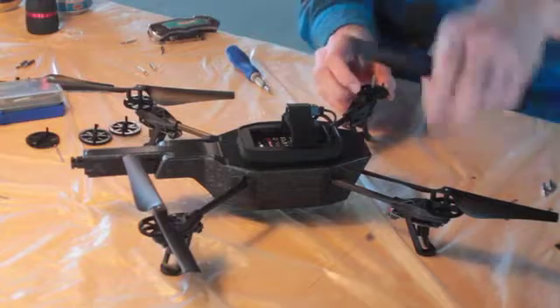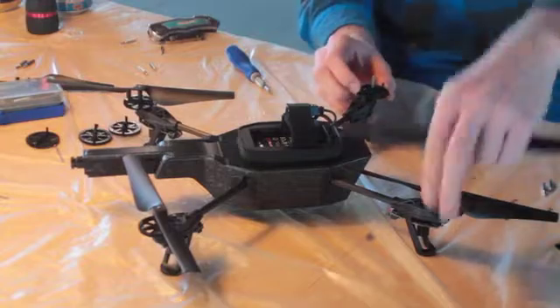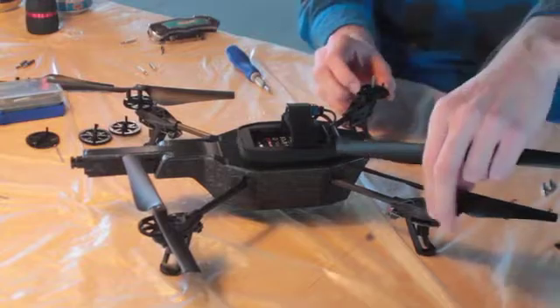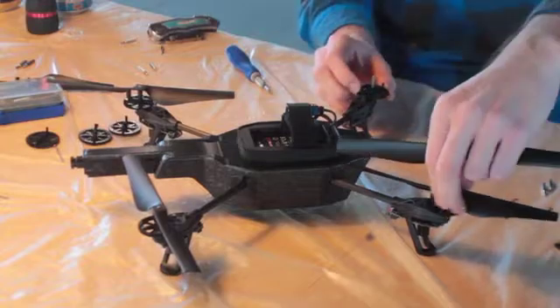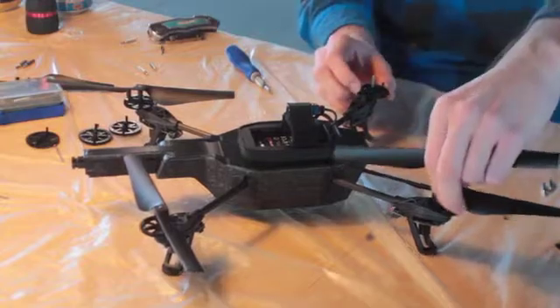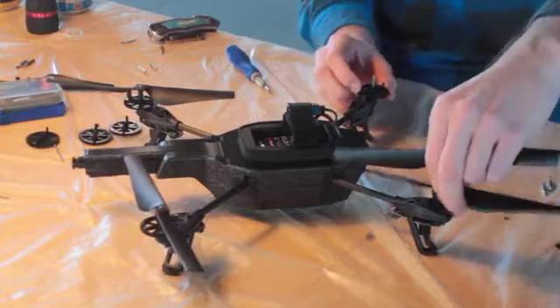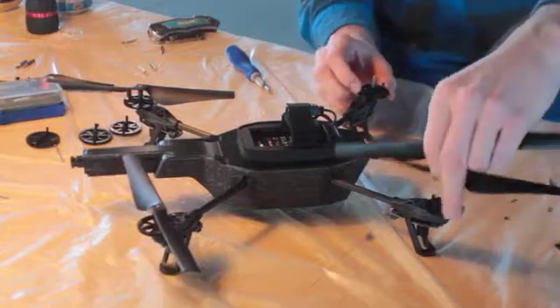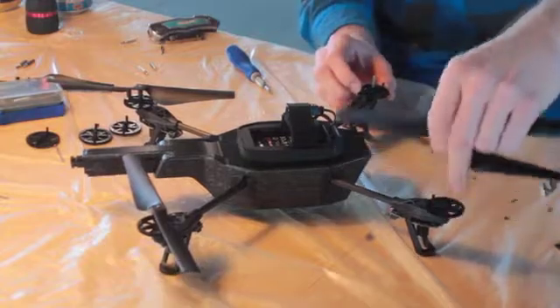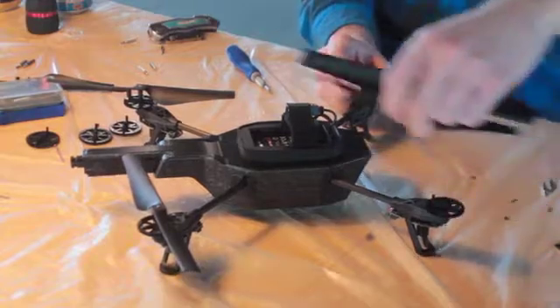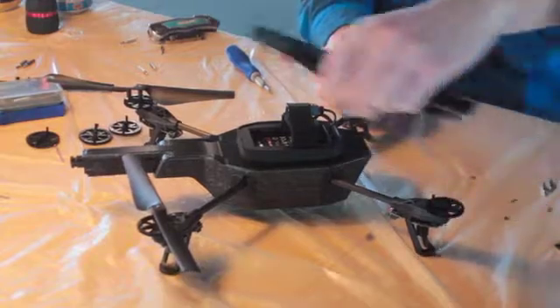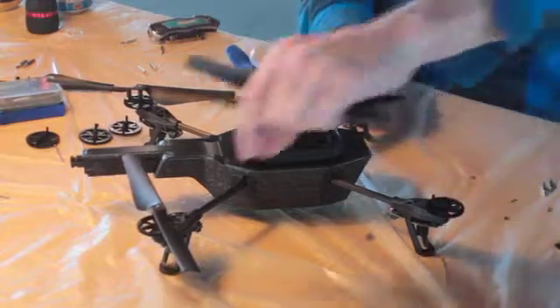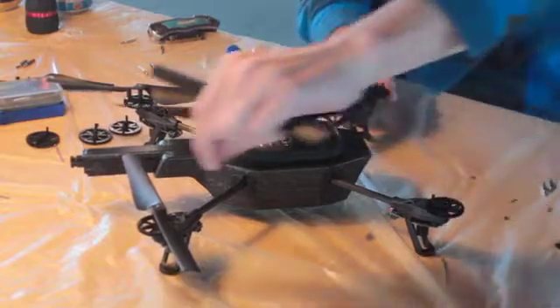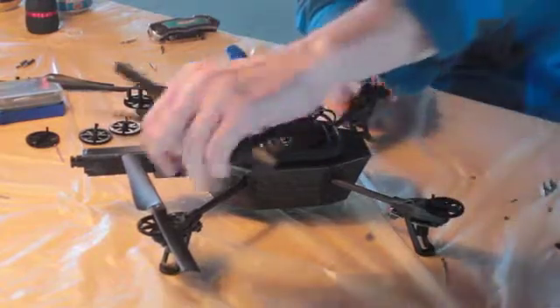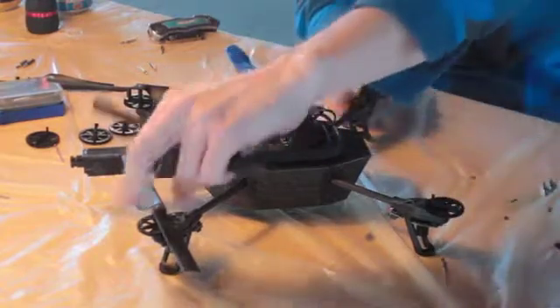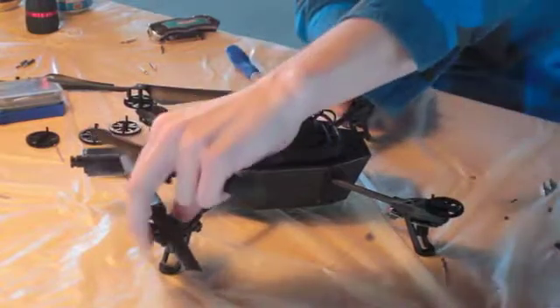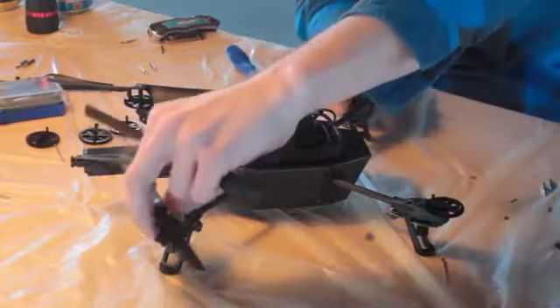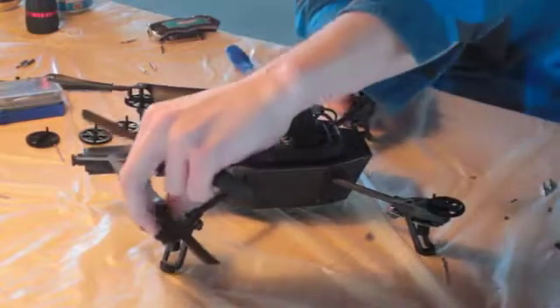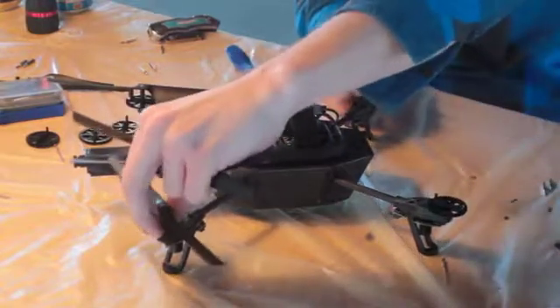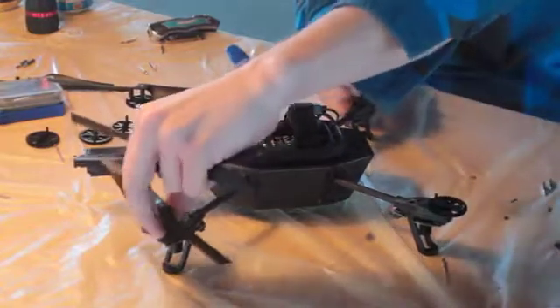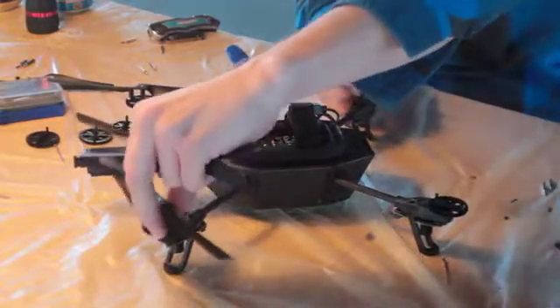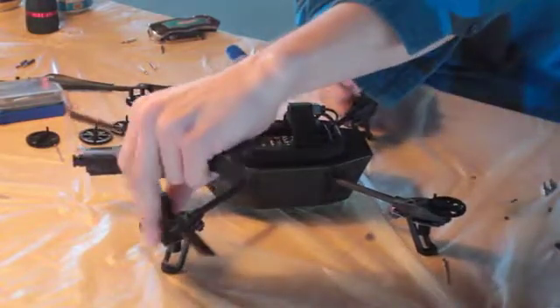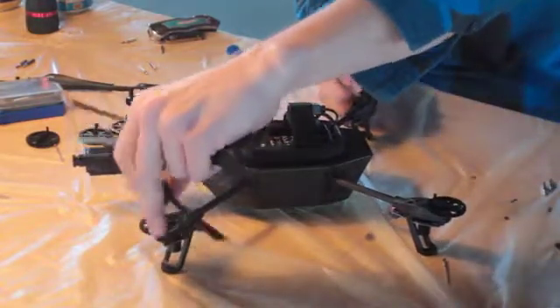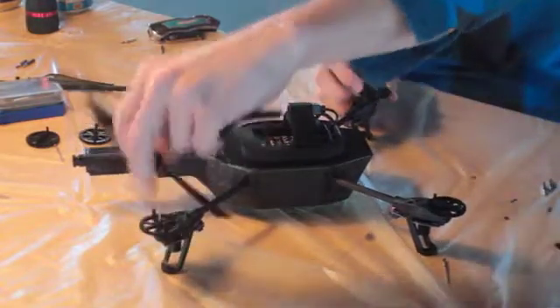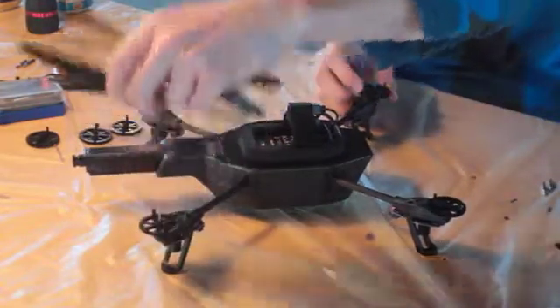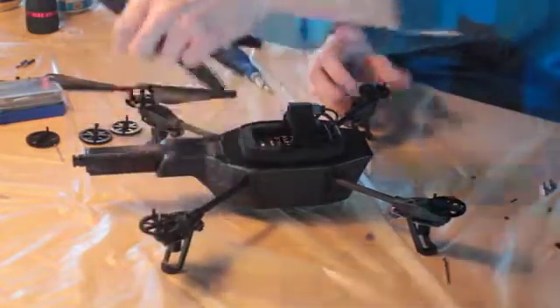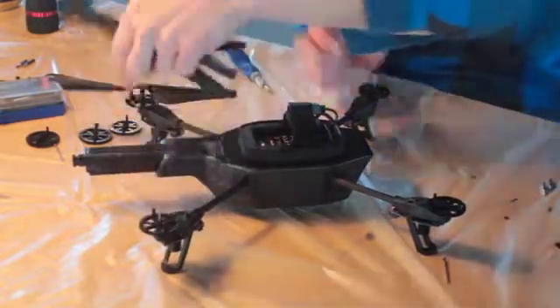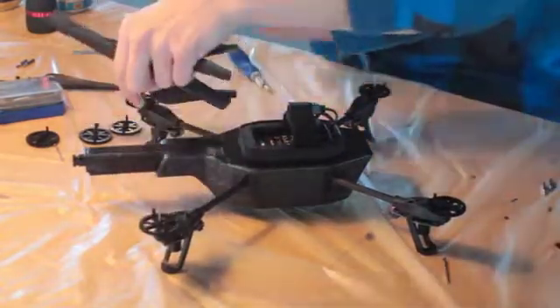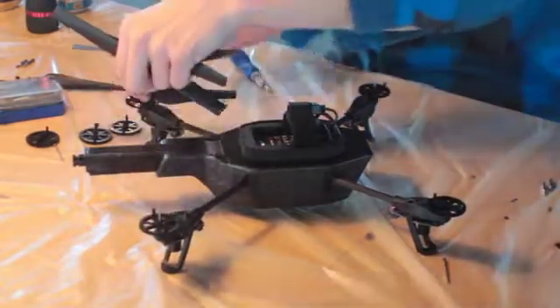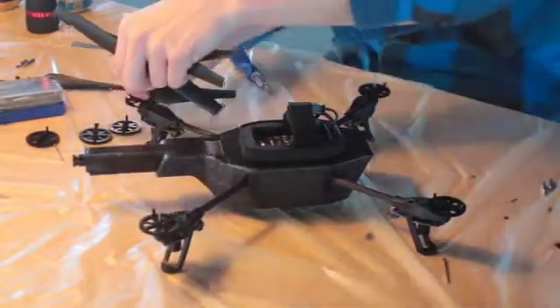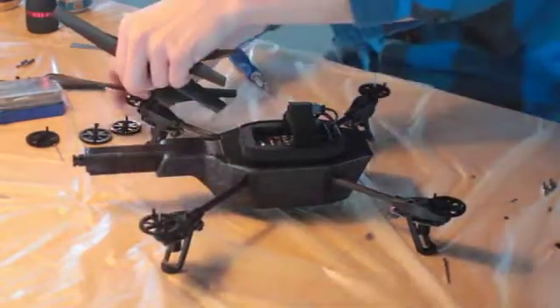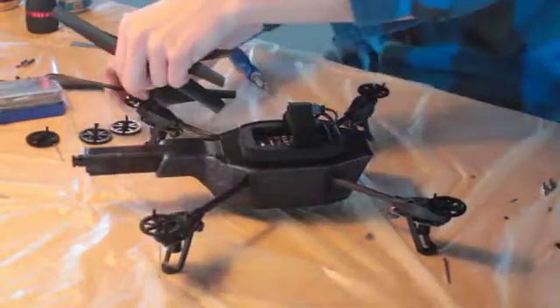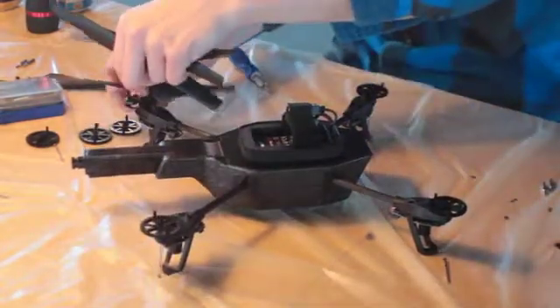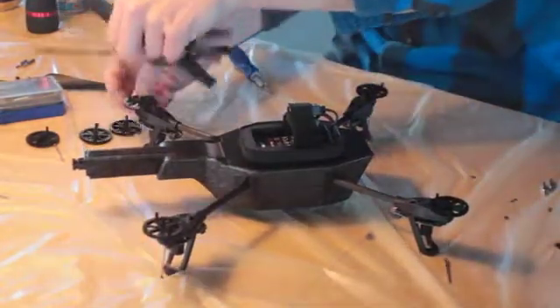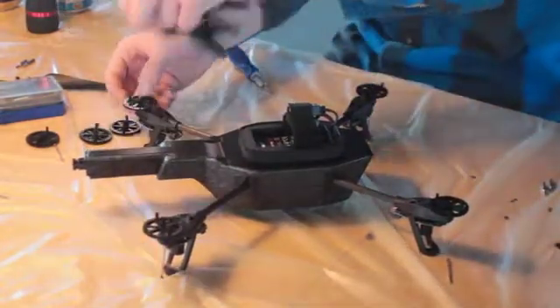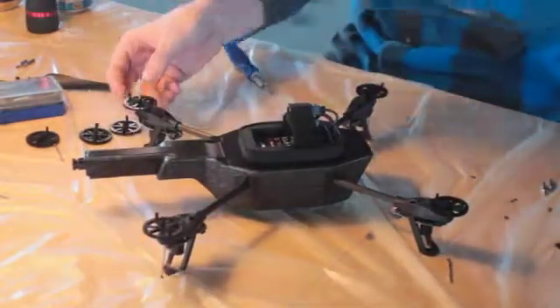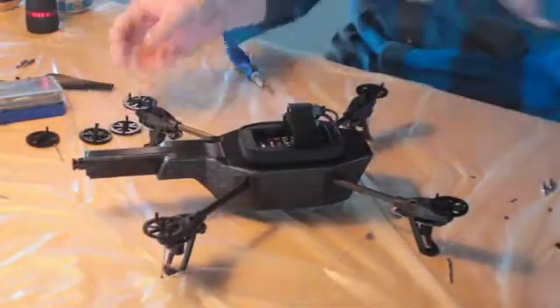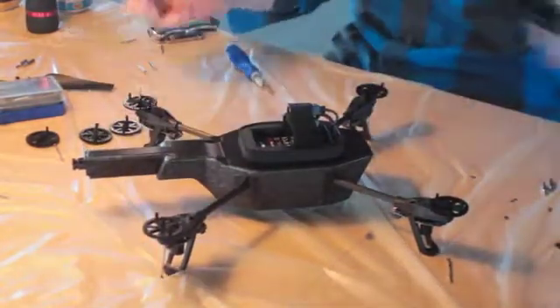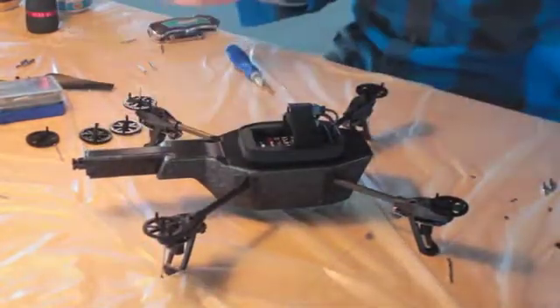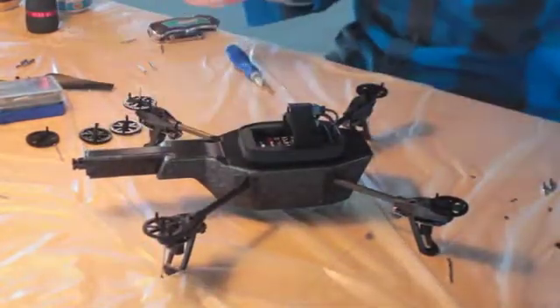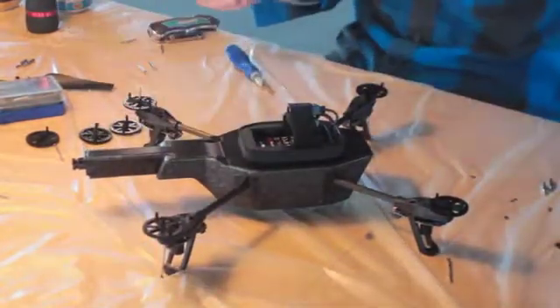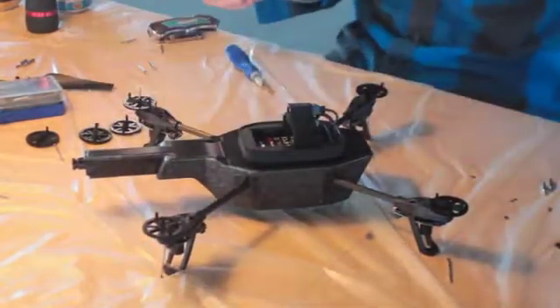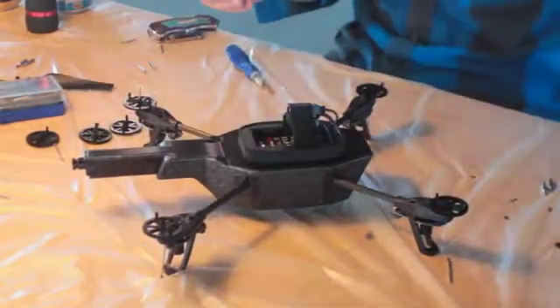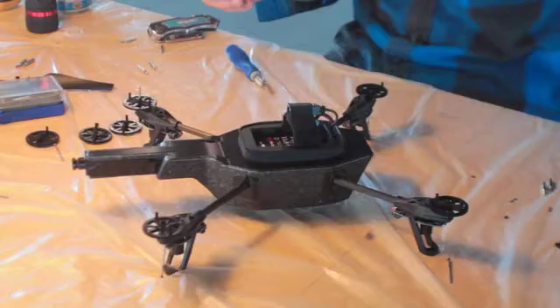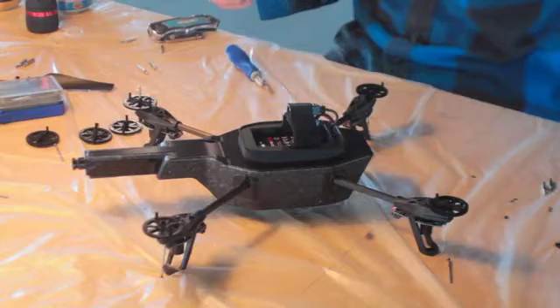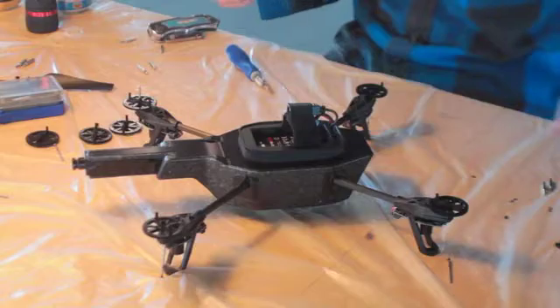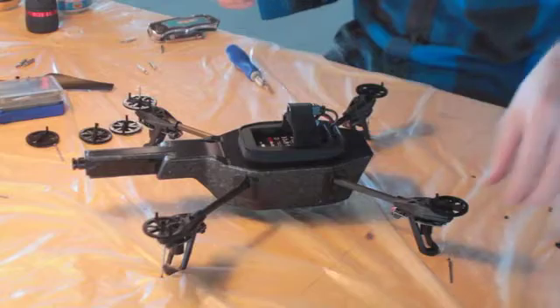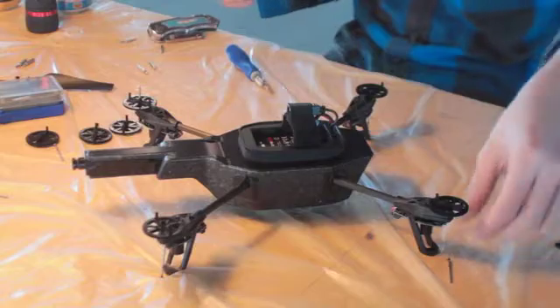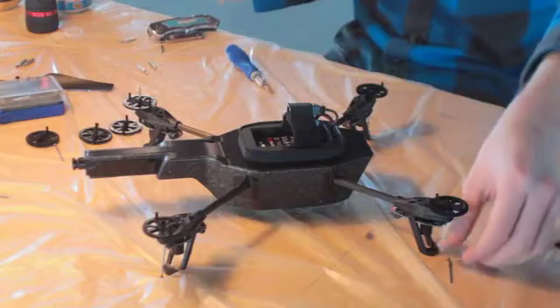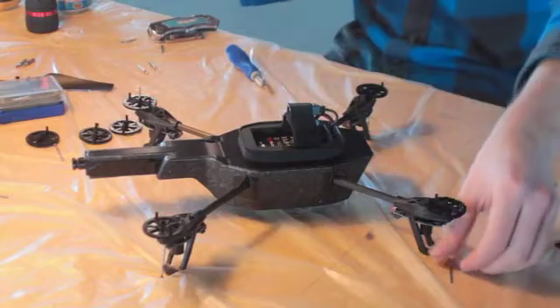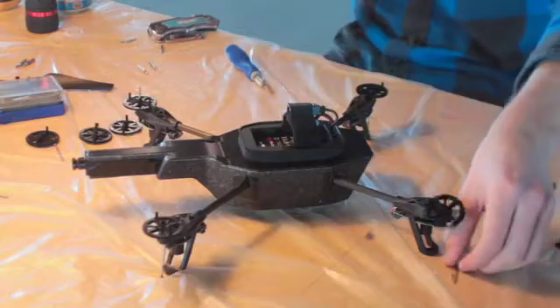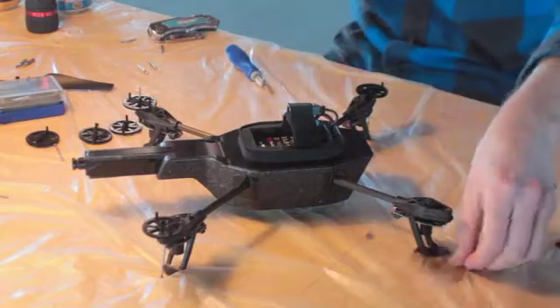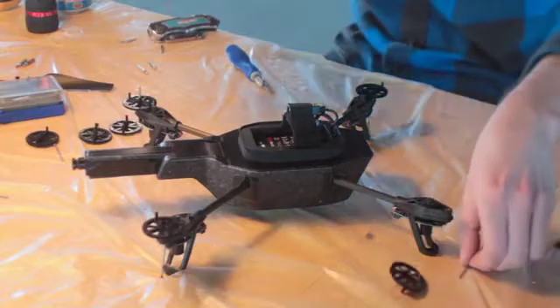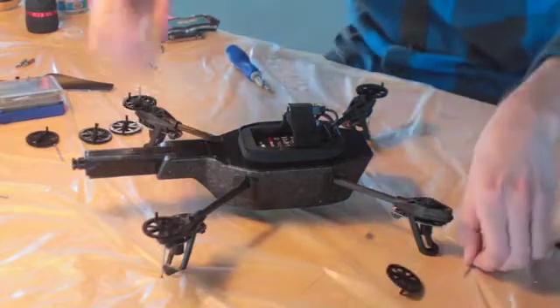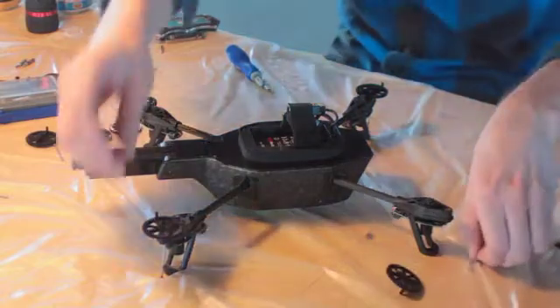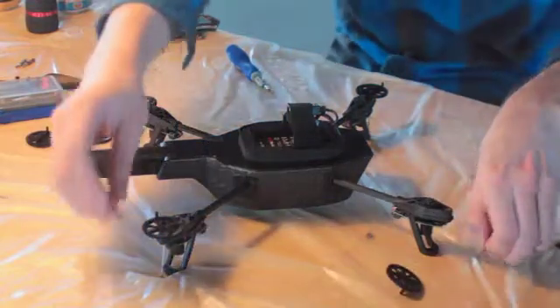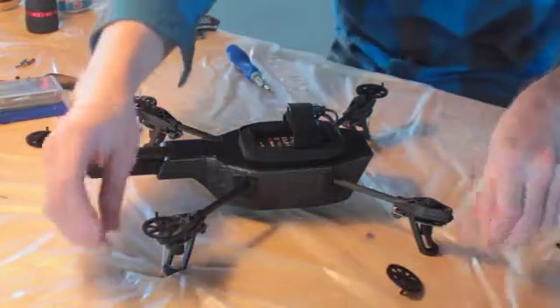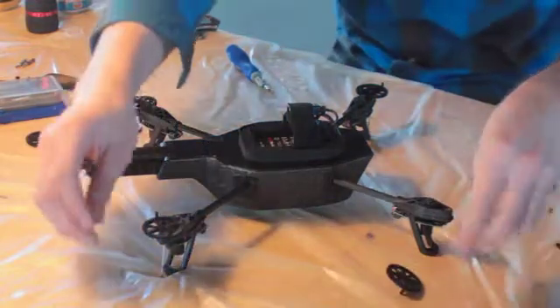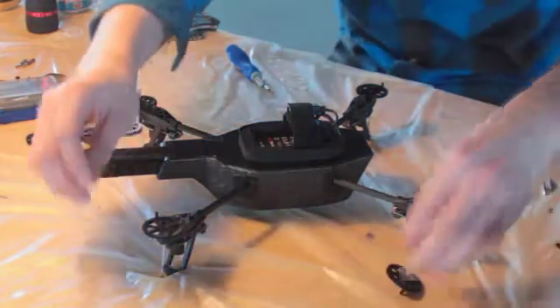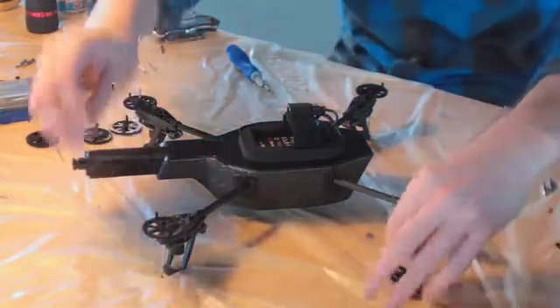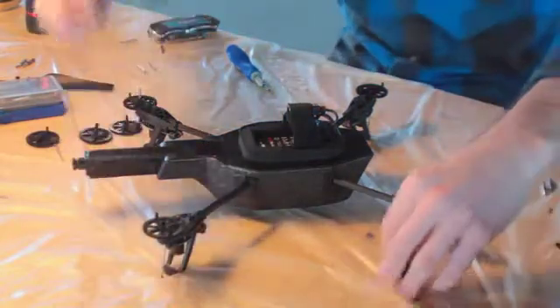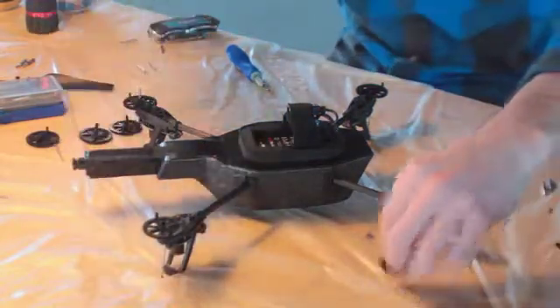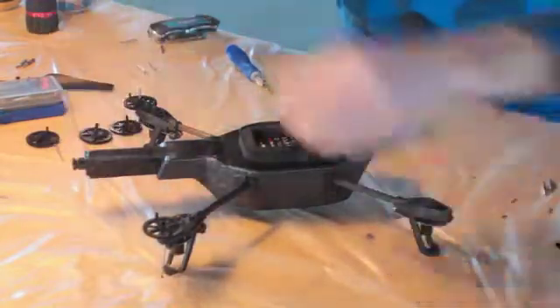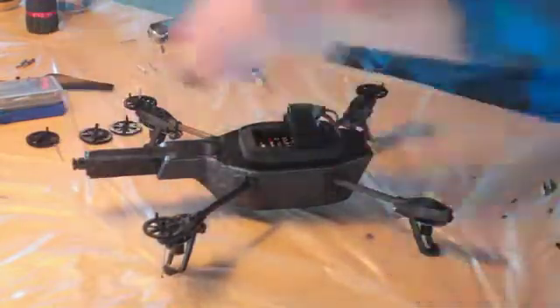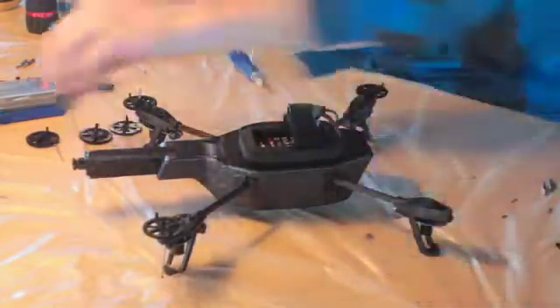Next, you're going to remove all your propellers. Once you've got the C-clips off, along with your gears, the shafts will pretty much fall right out.